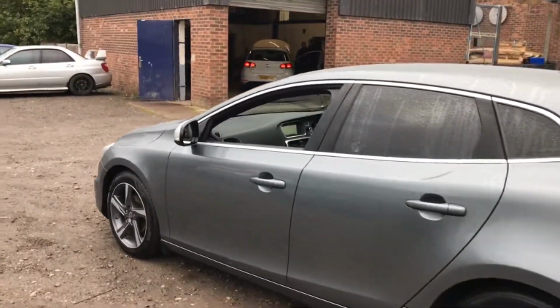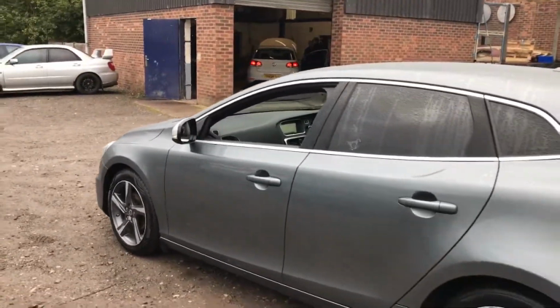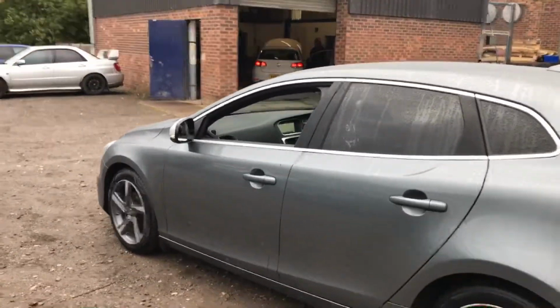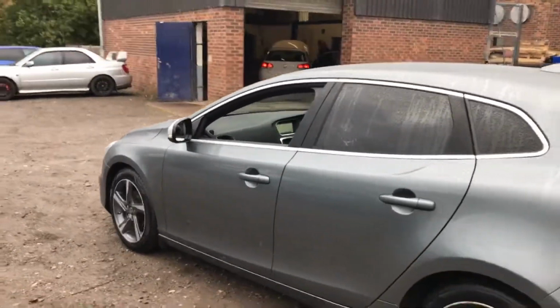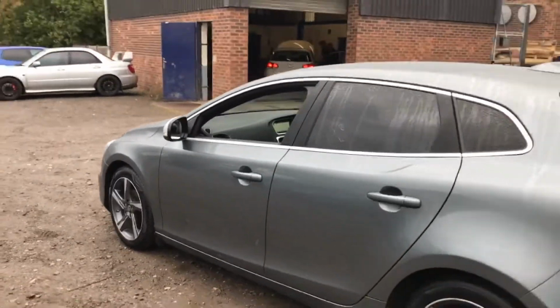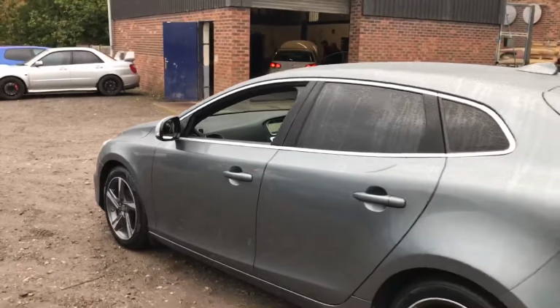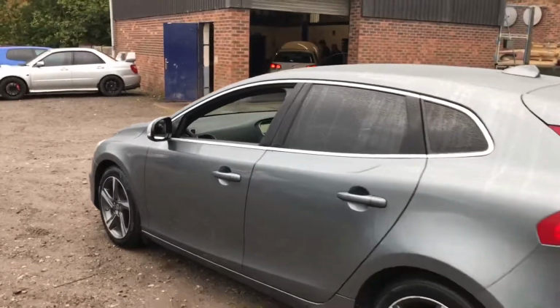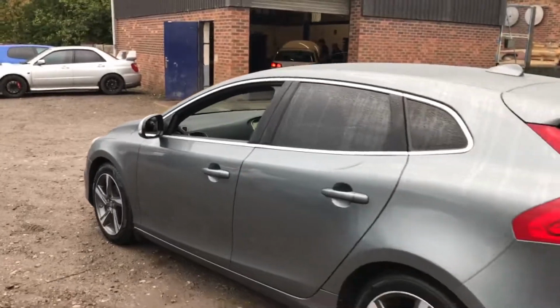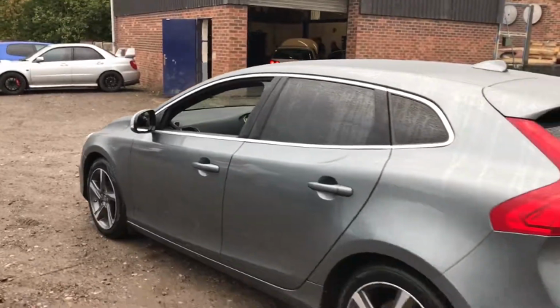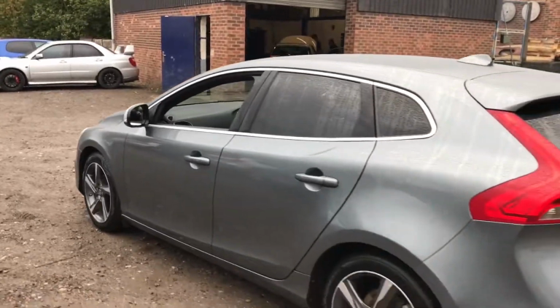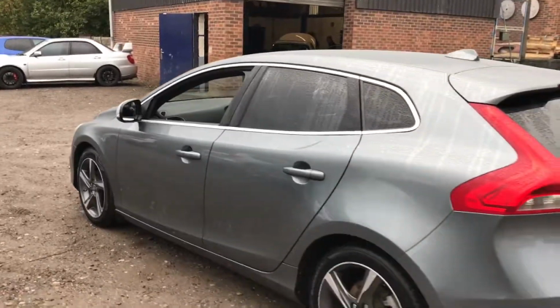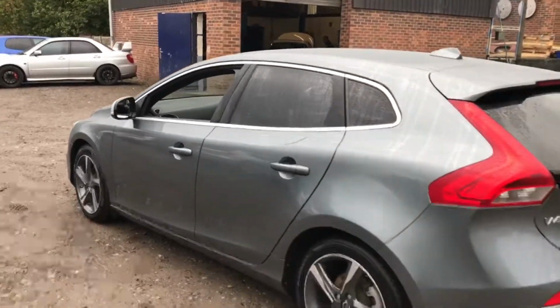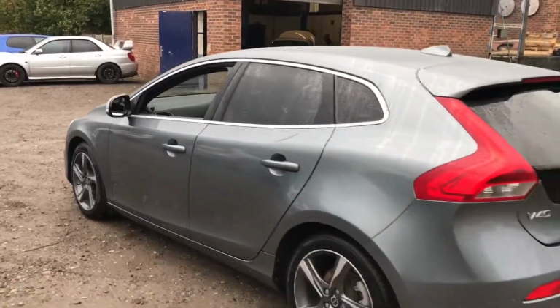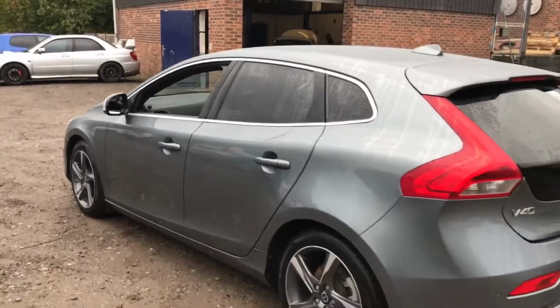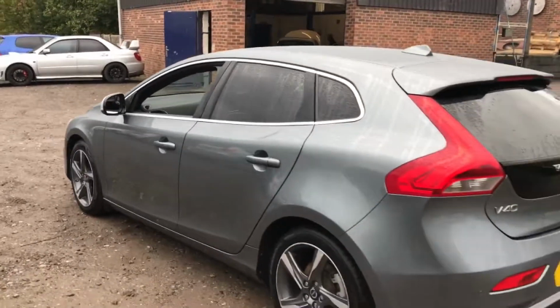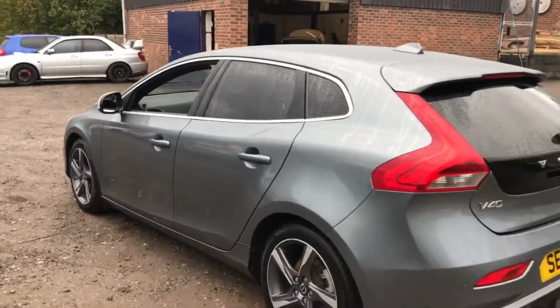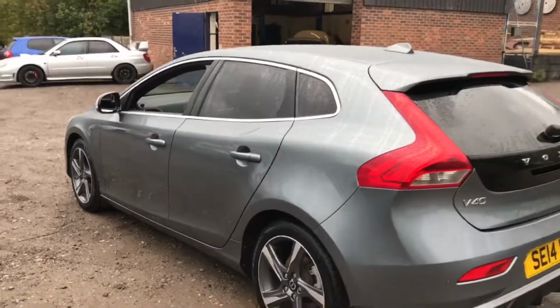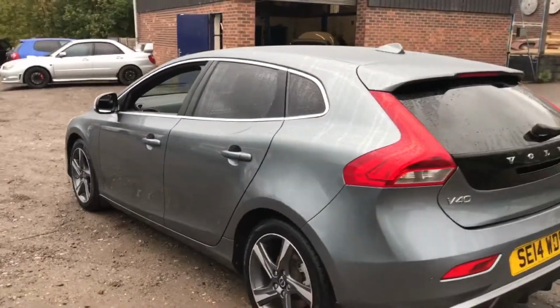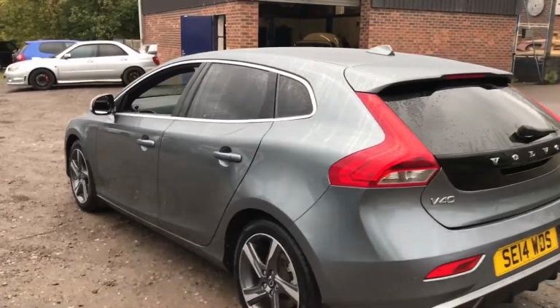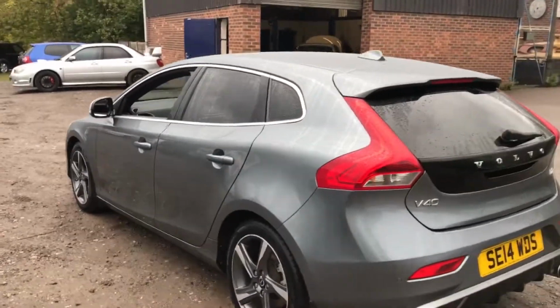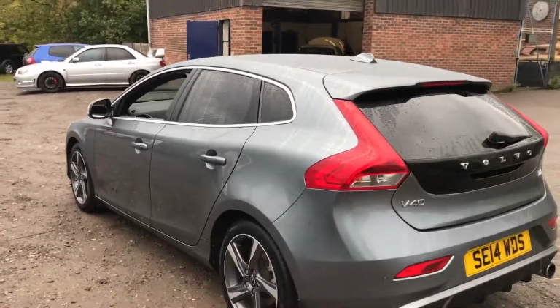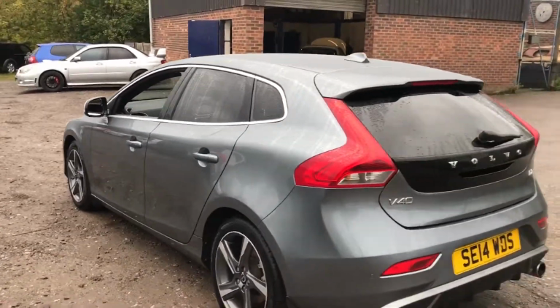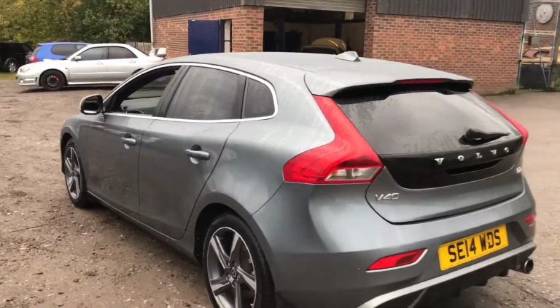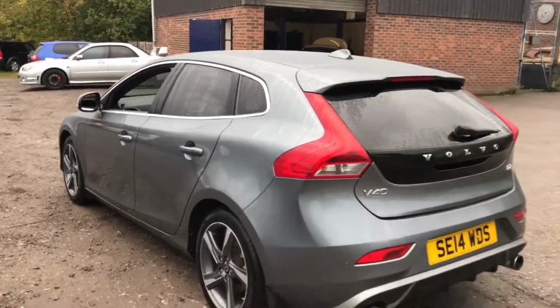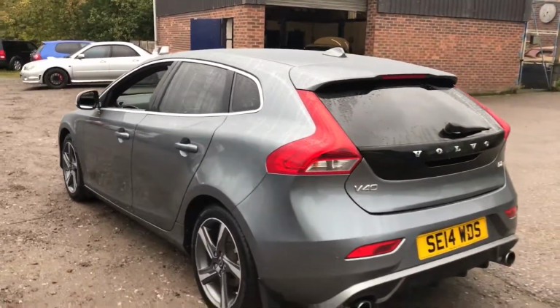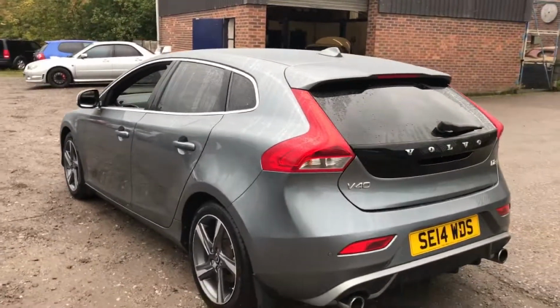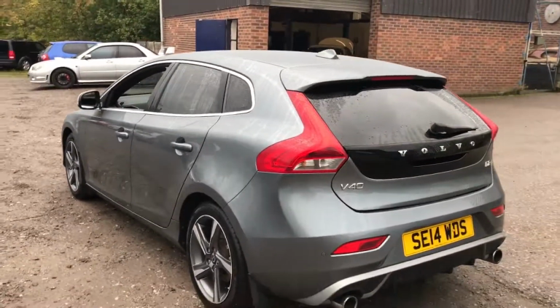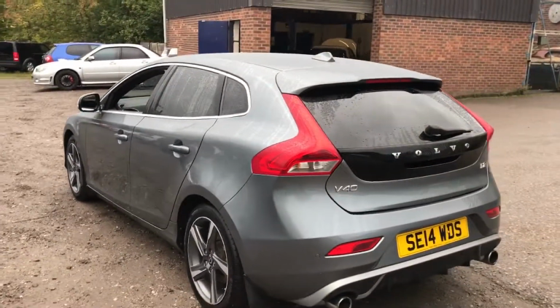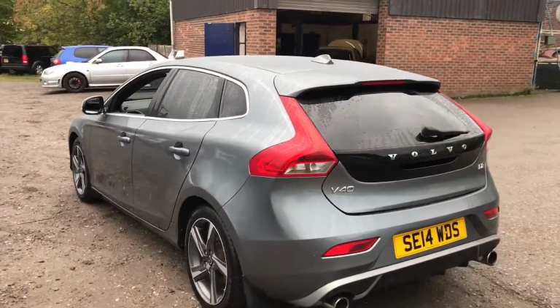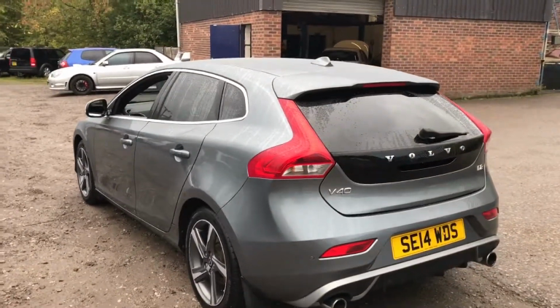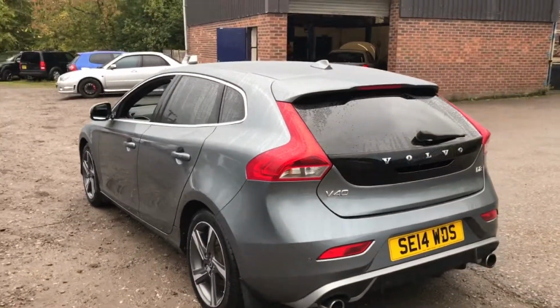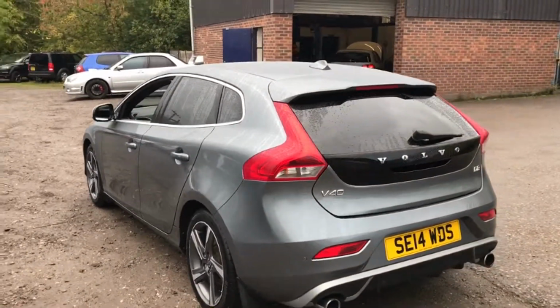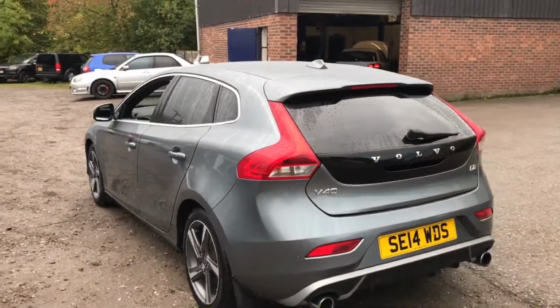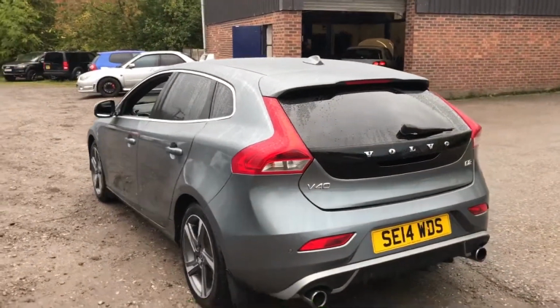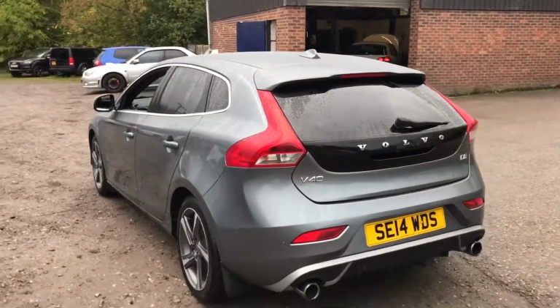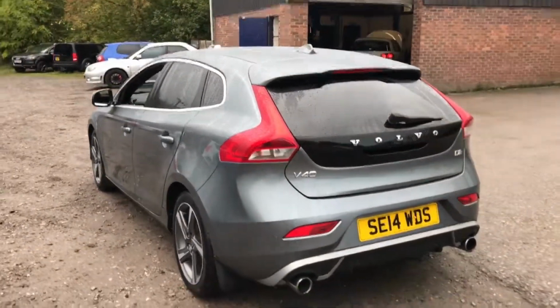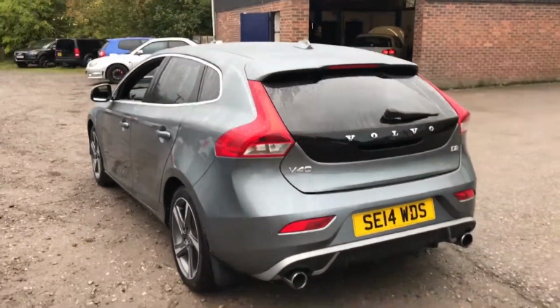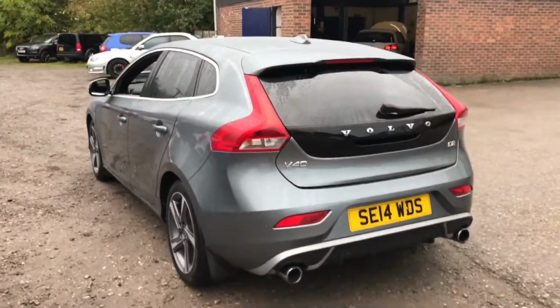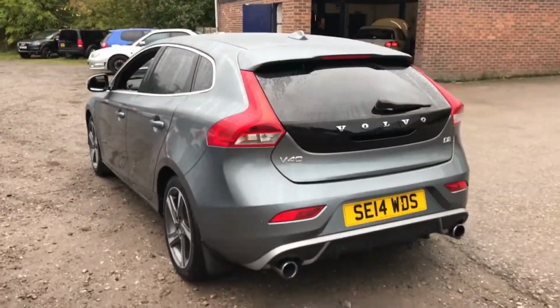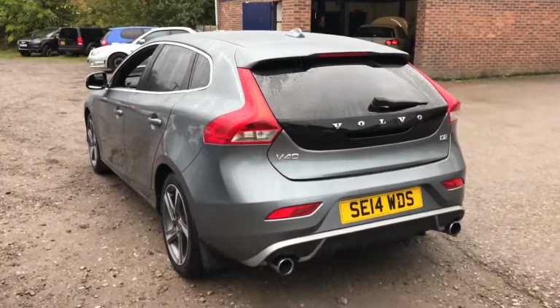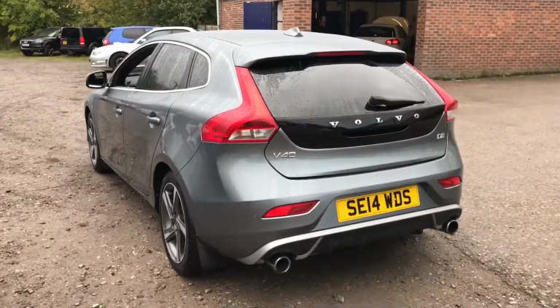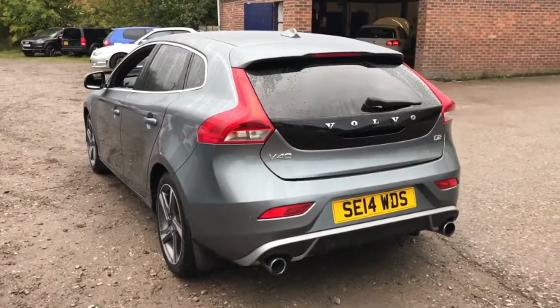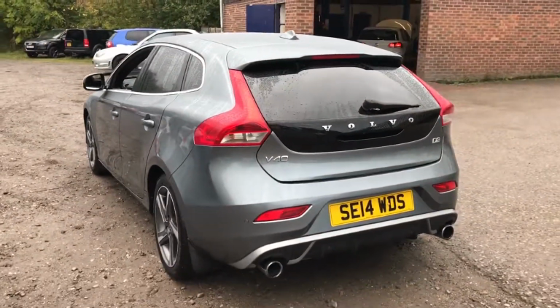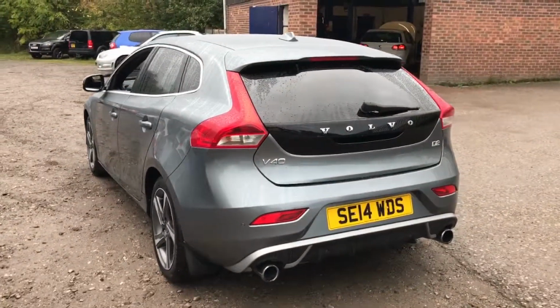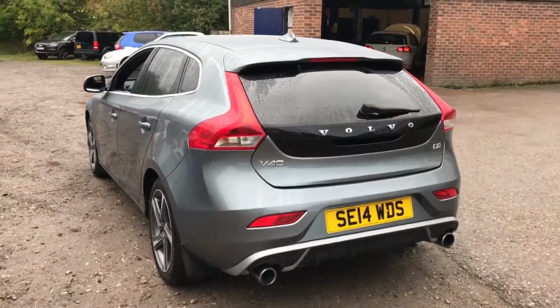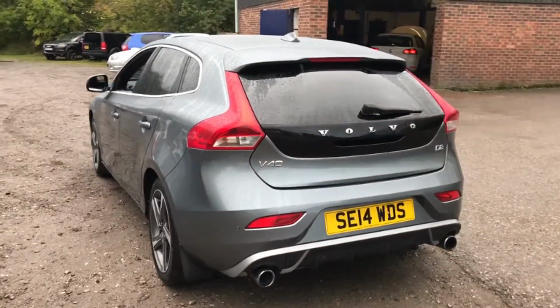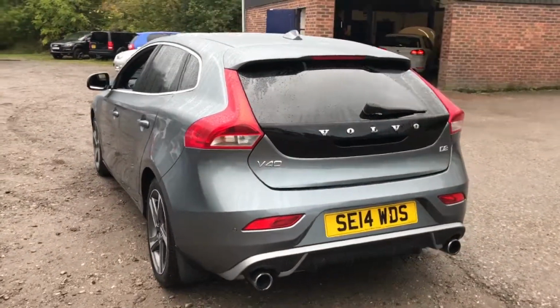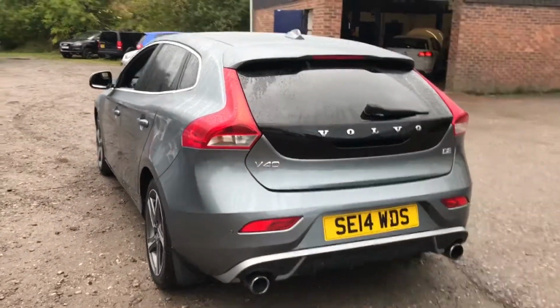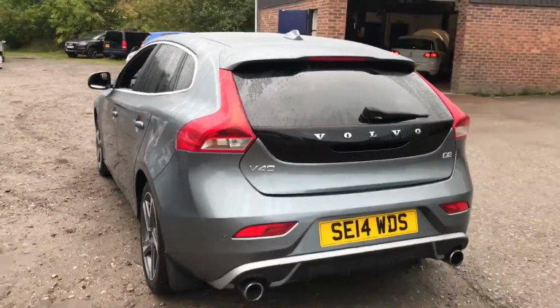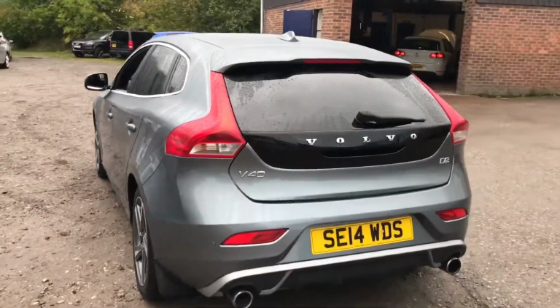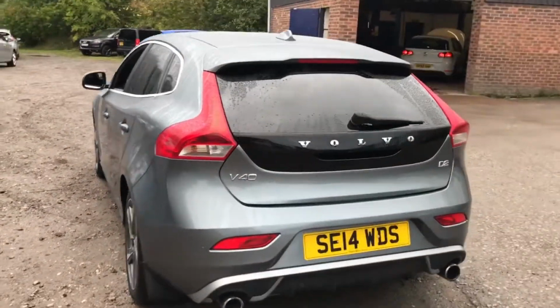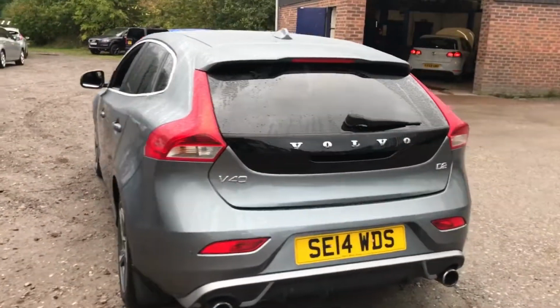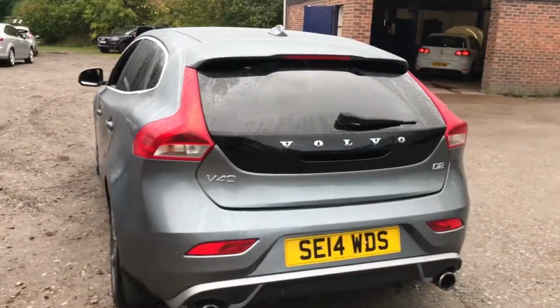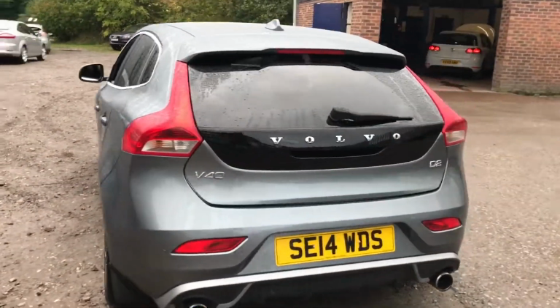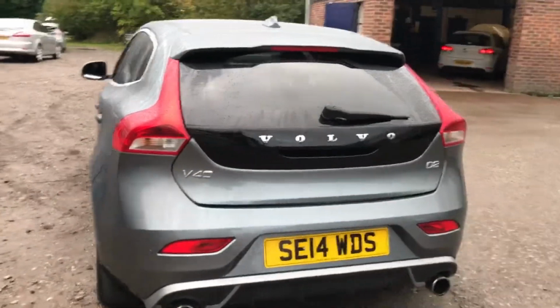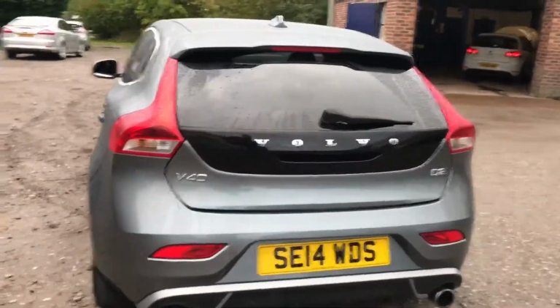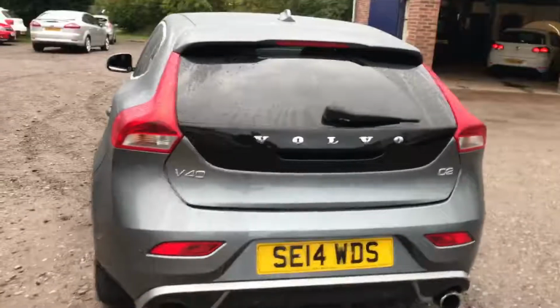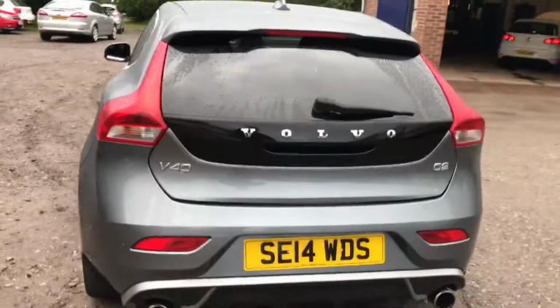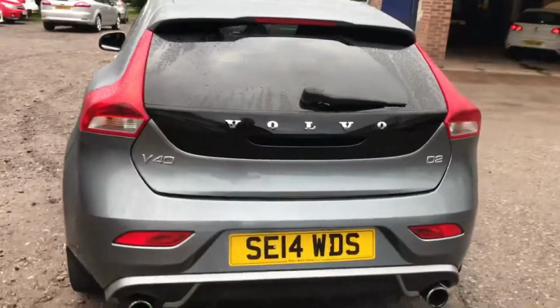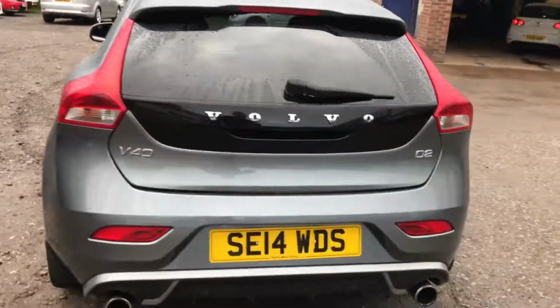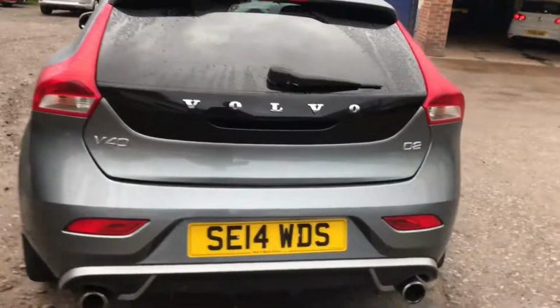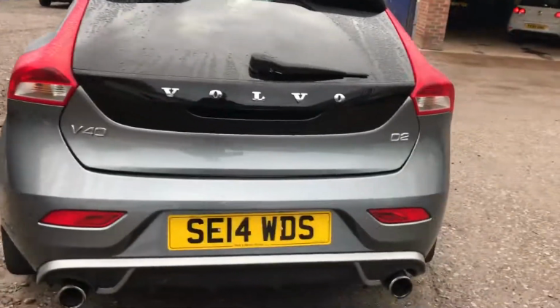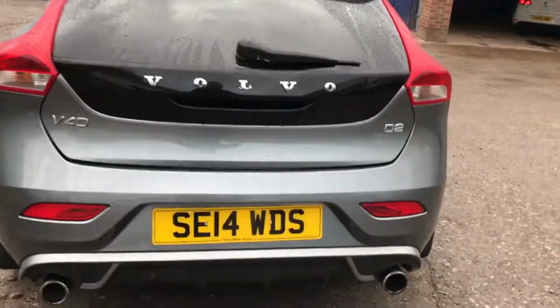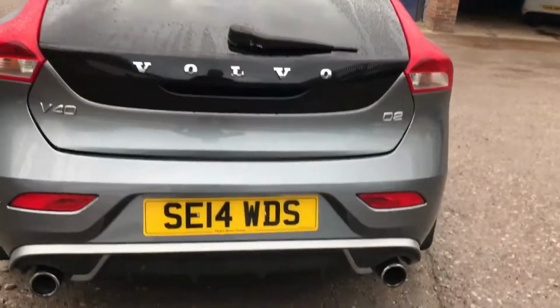Either way, very cheap motoring in a very luxurious and good quality car. This one's got quite a lot of nice features on it as well — we've got the rear parking sensors with the twin exit exhaust at the back as you can see here.